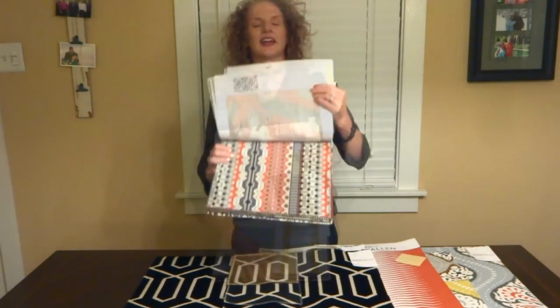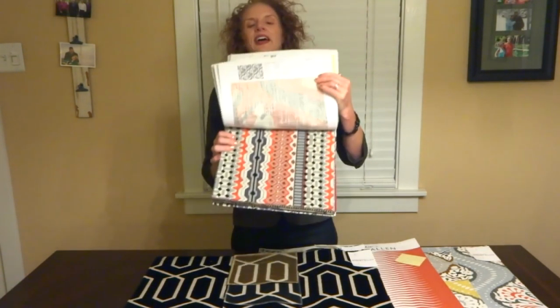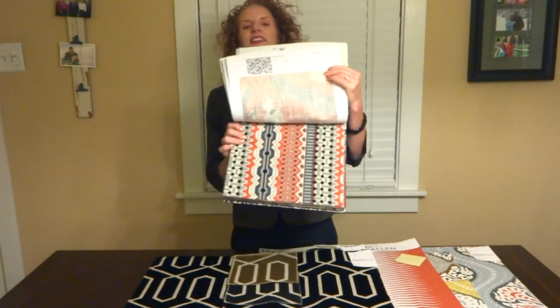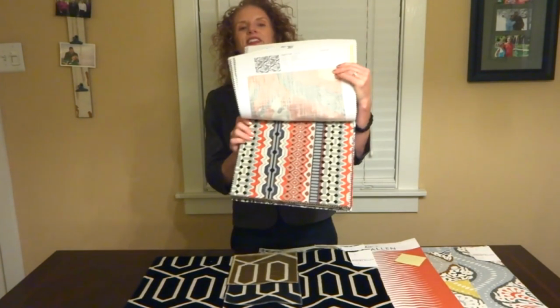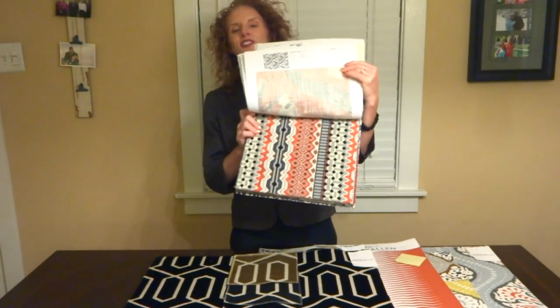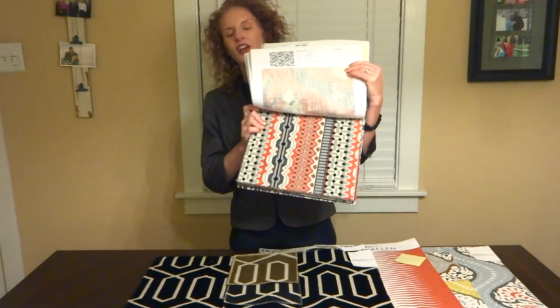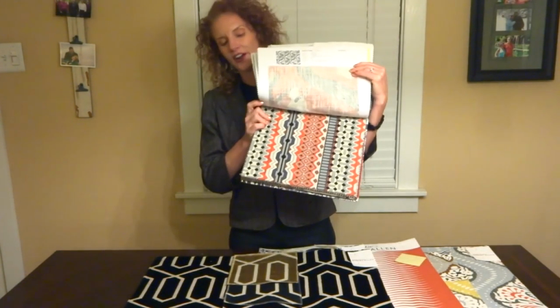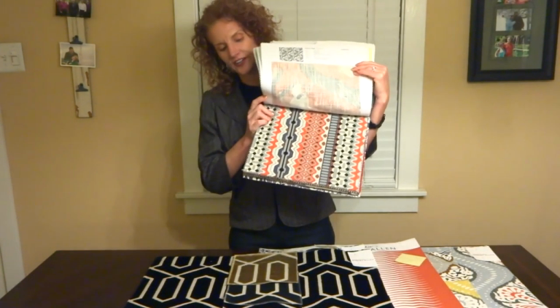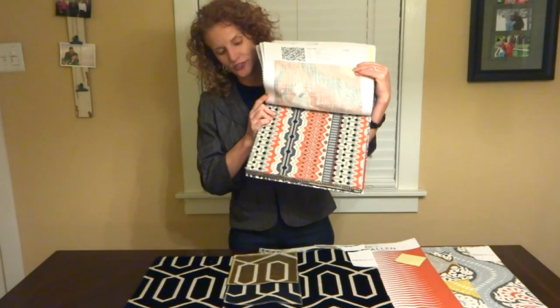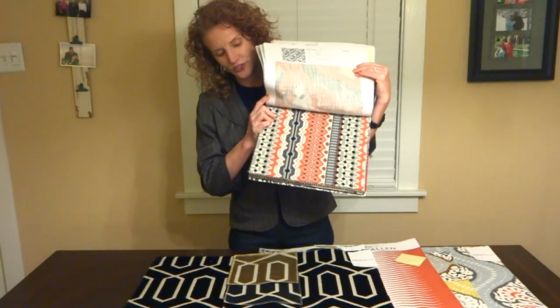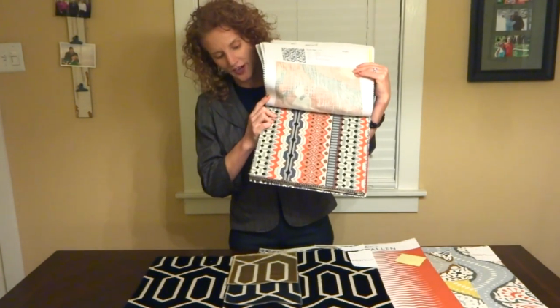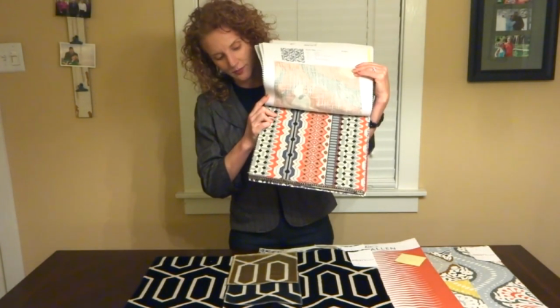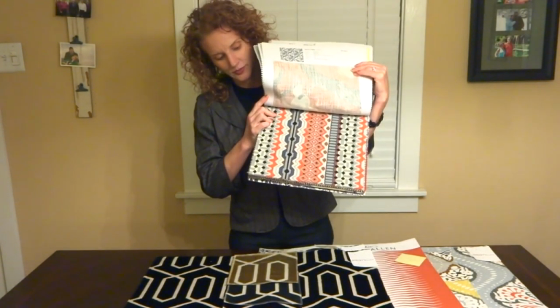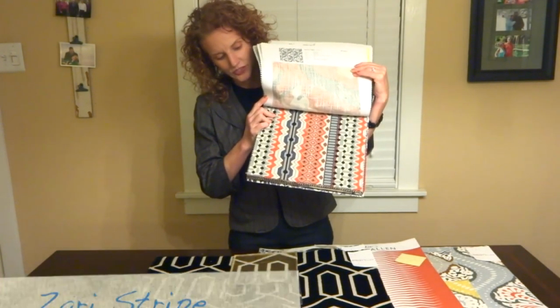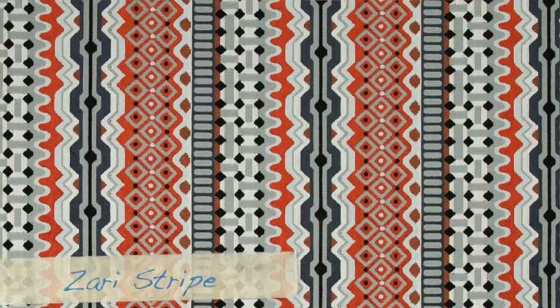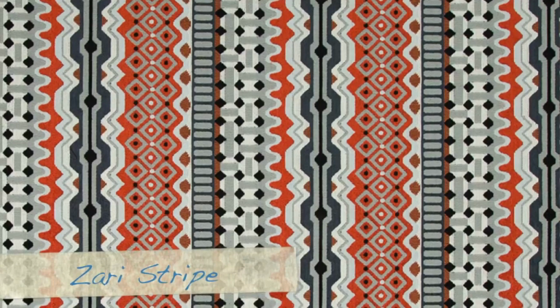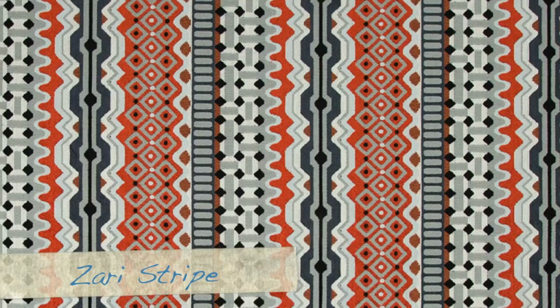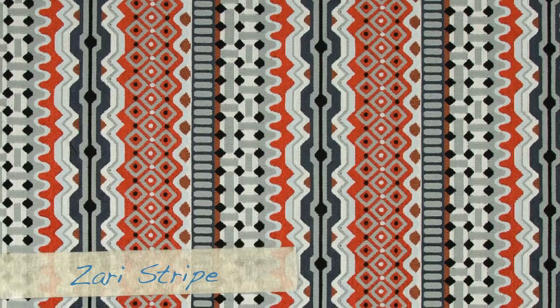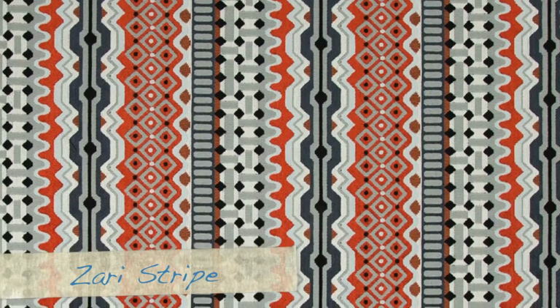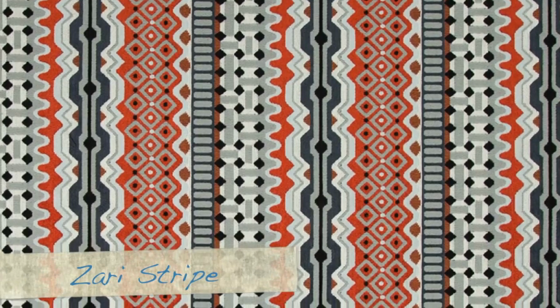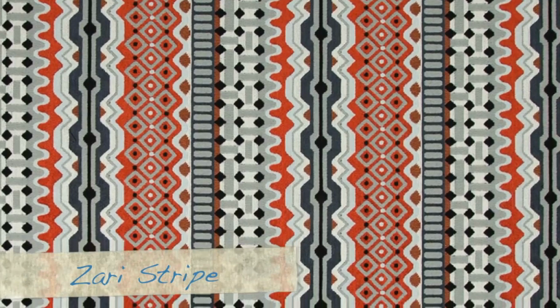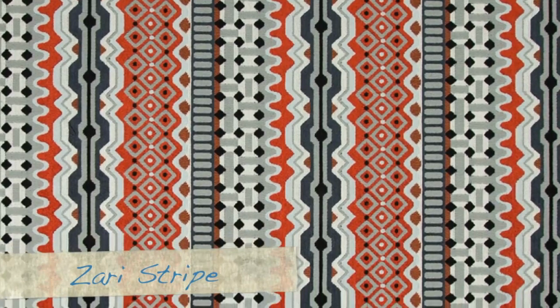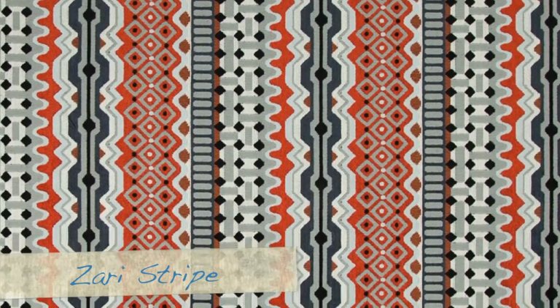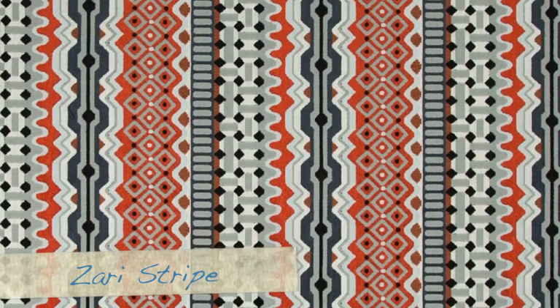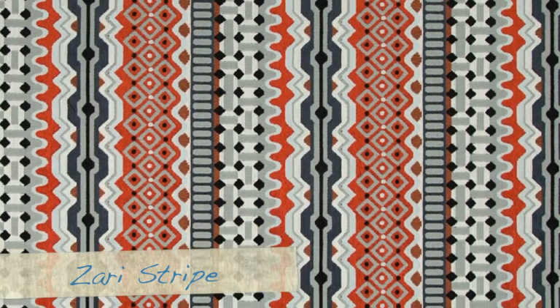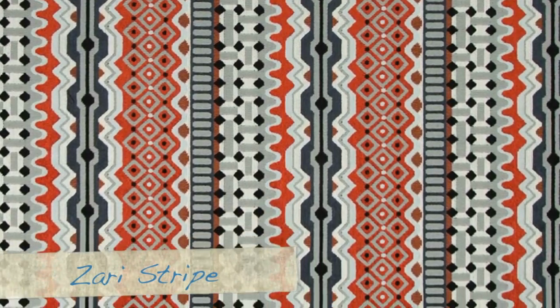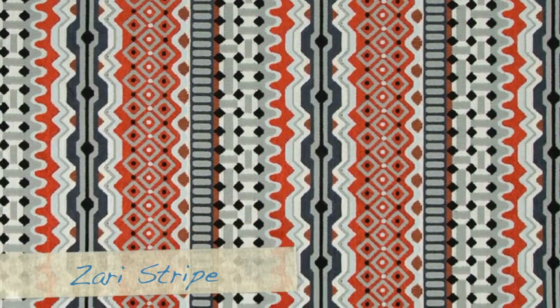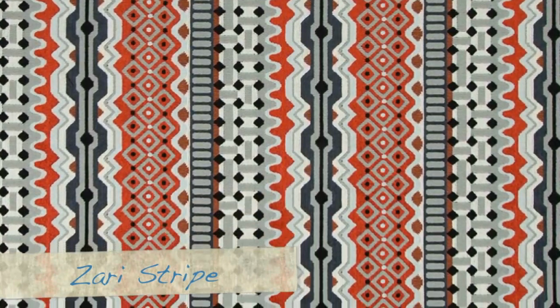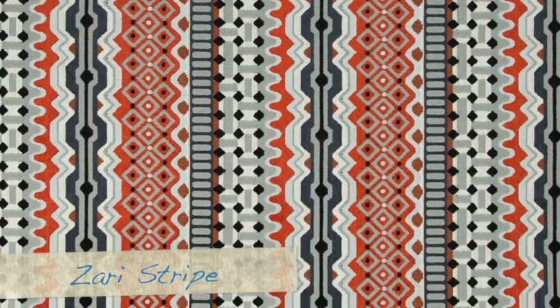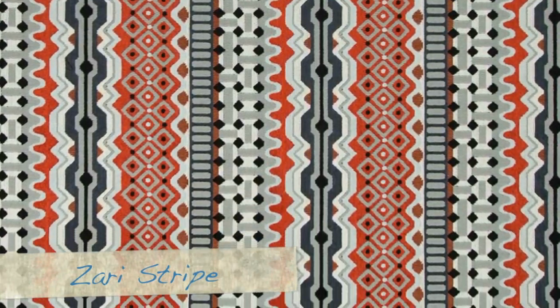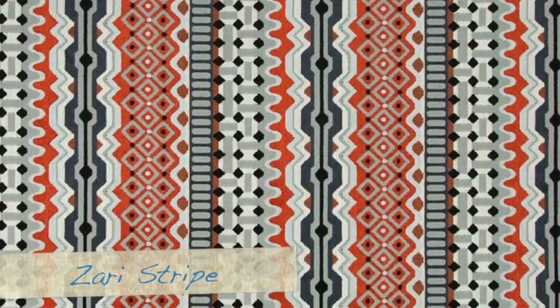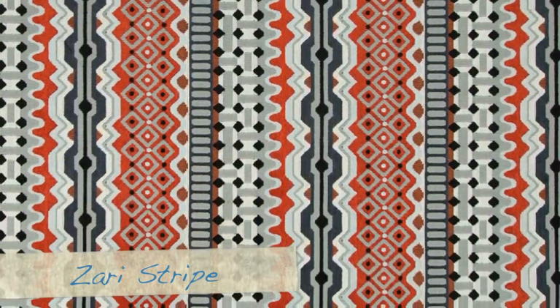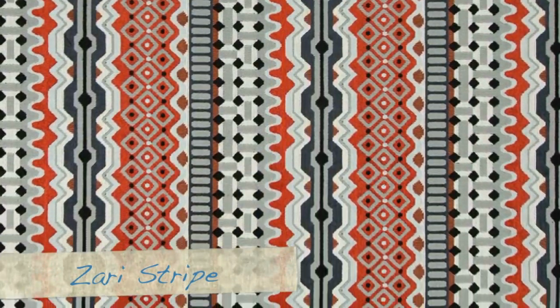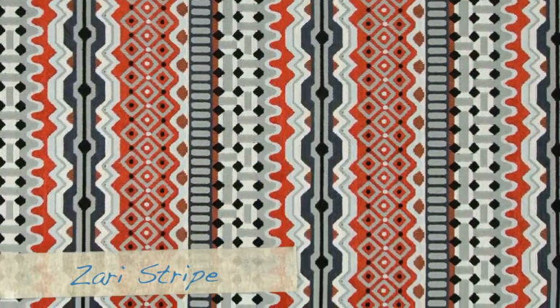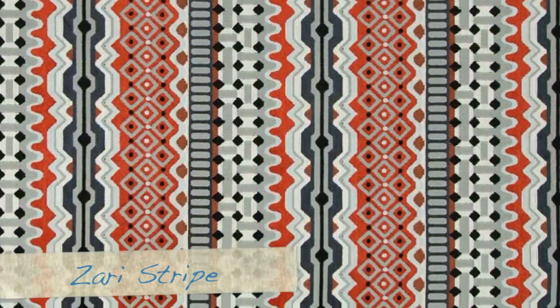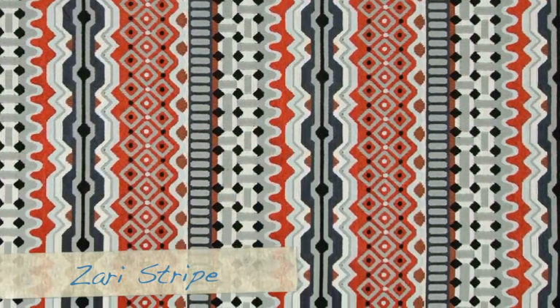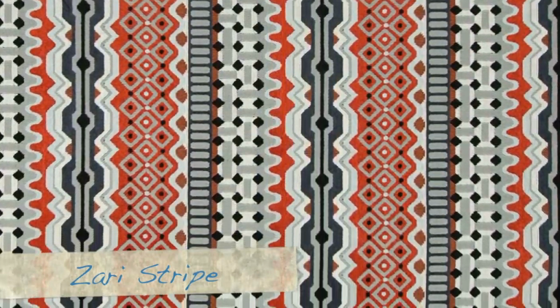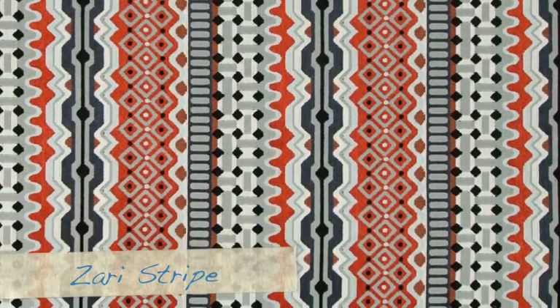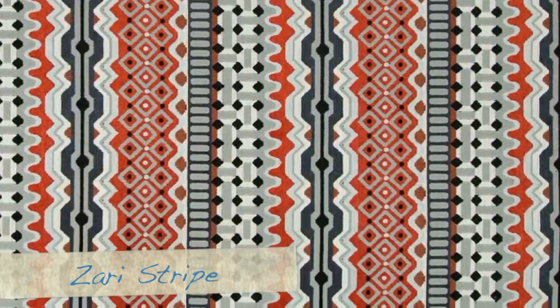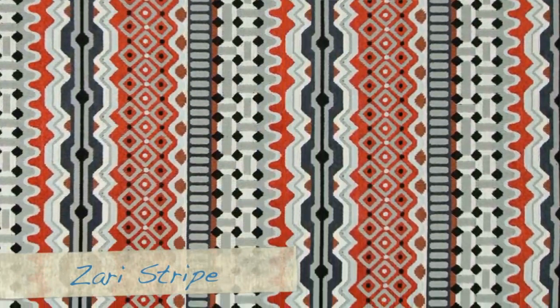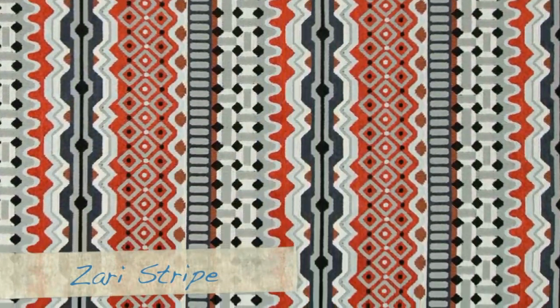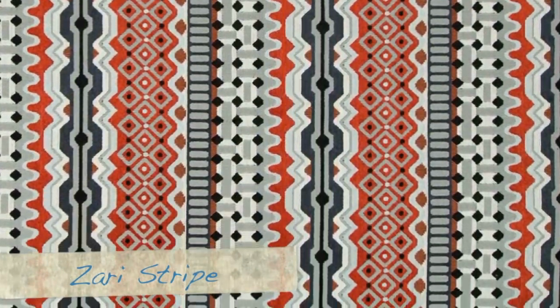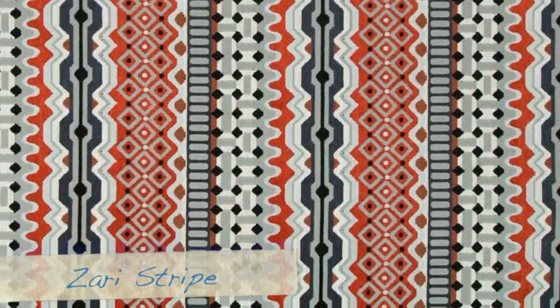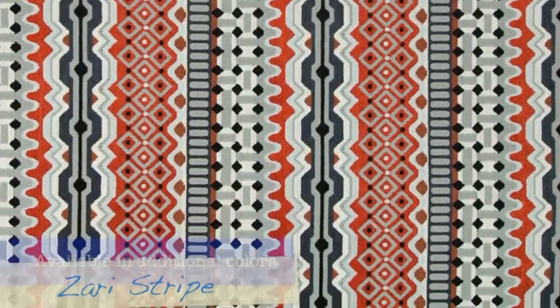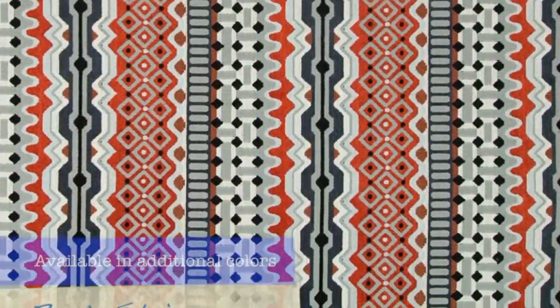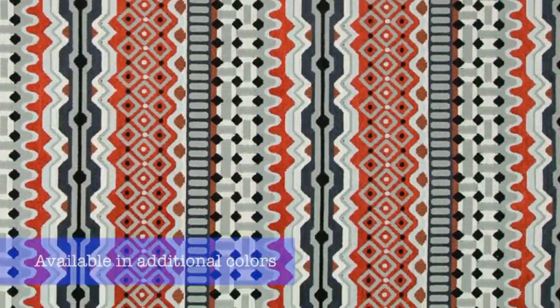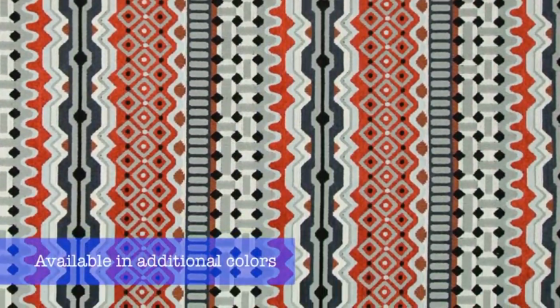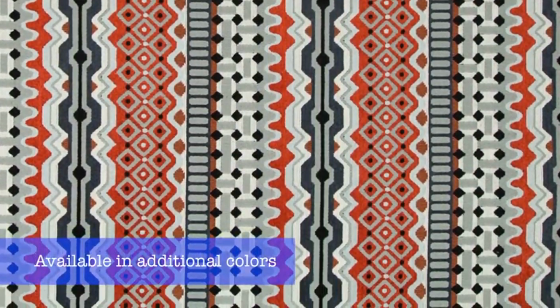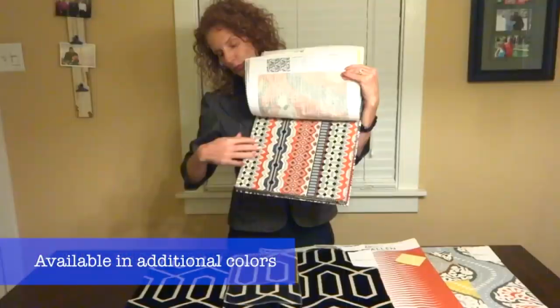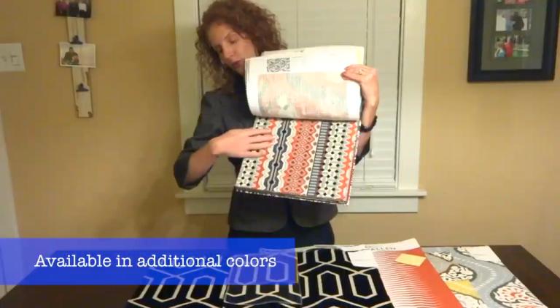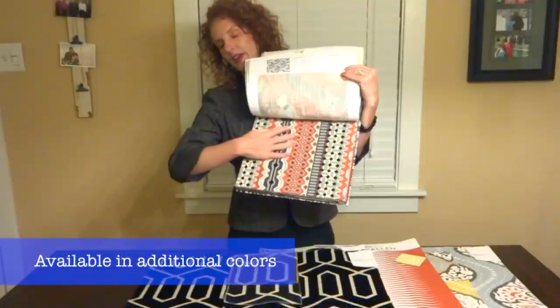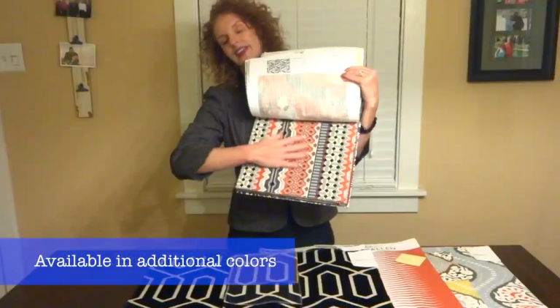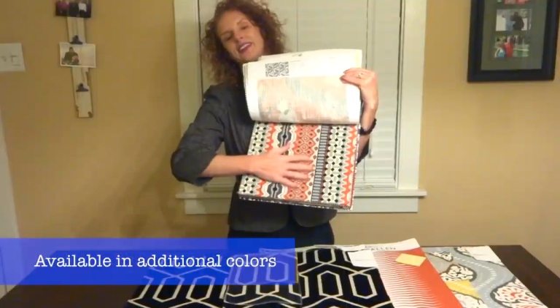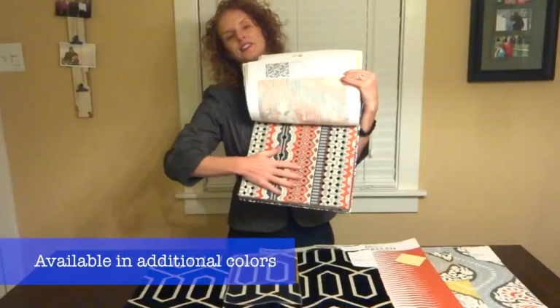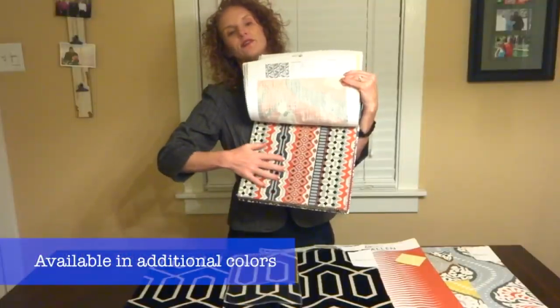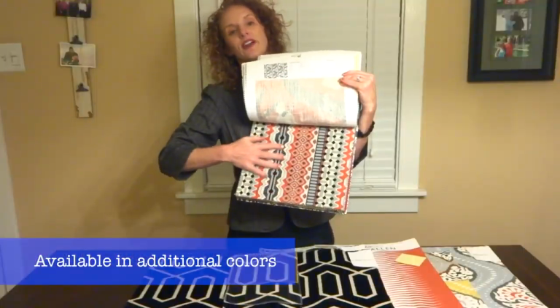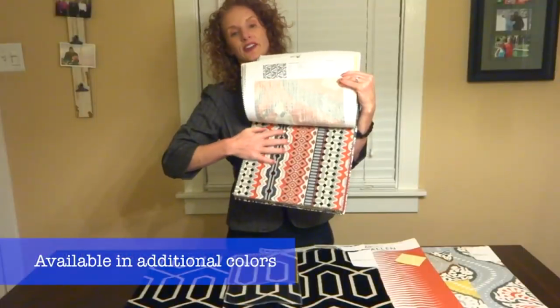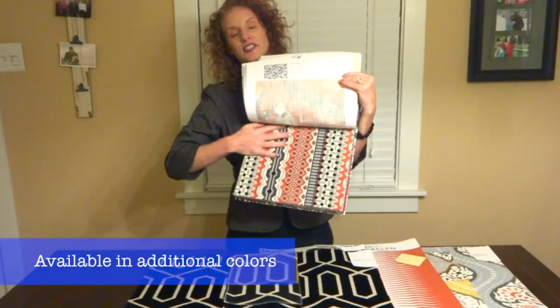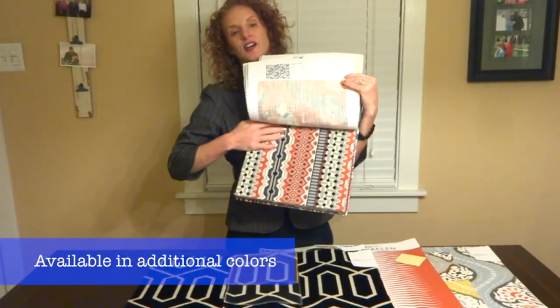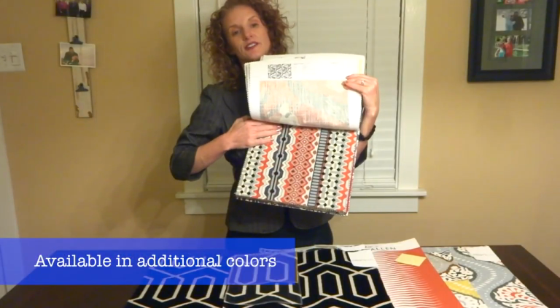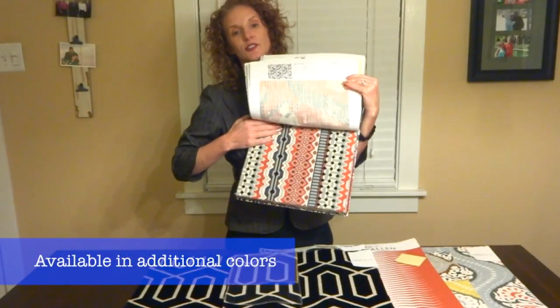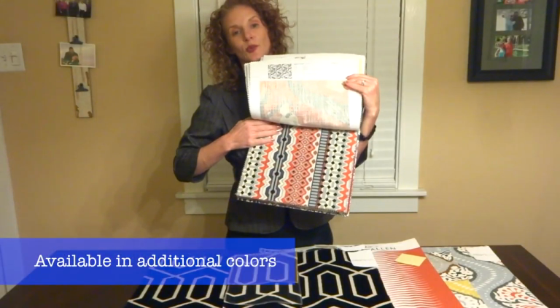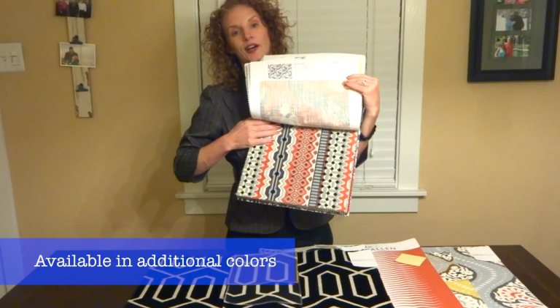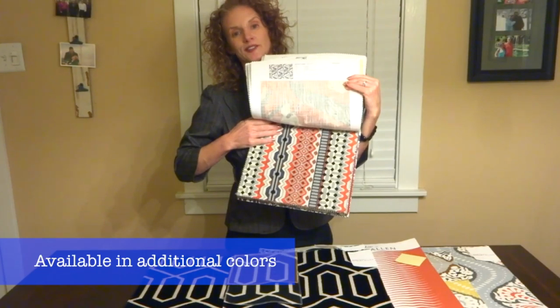And then Zari stripe — just a really fun interpretation, some great graphic, good print, and it's very soft as well.